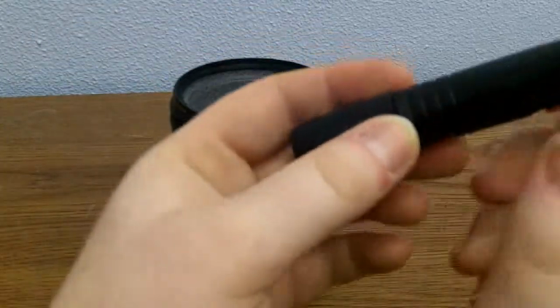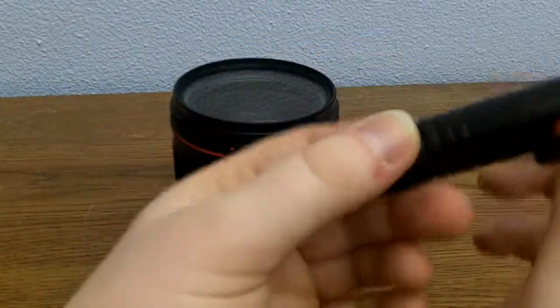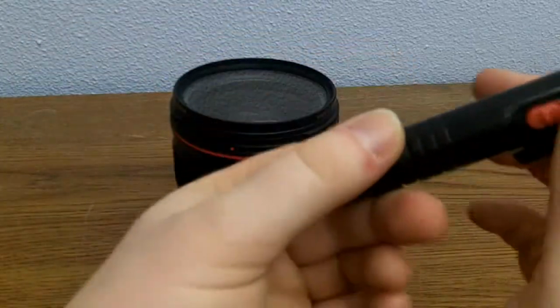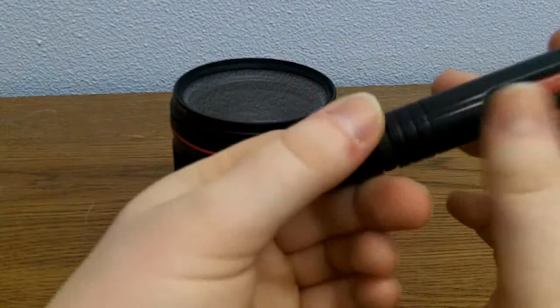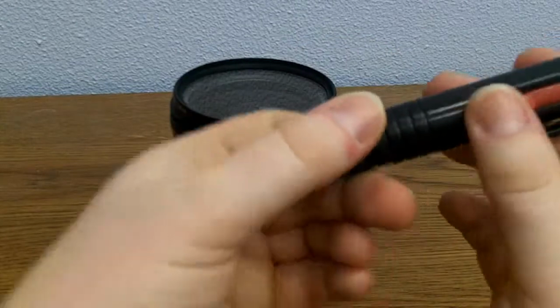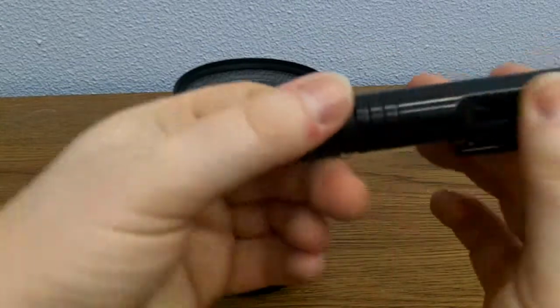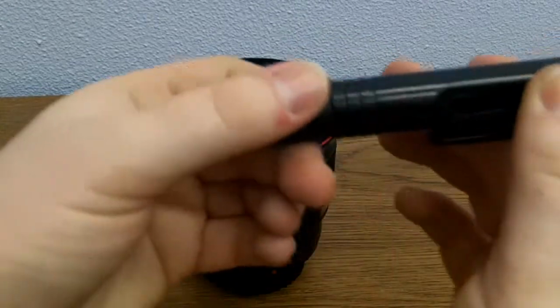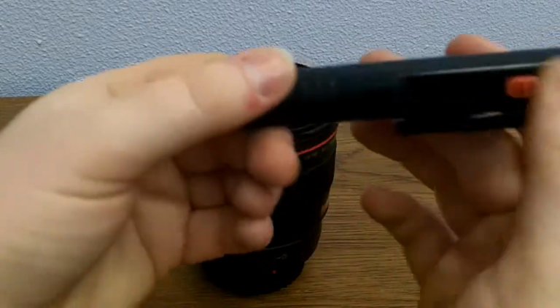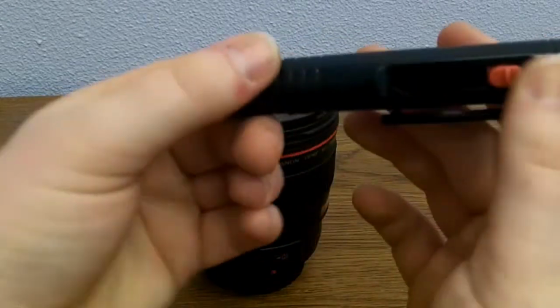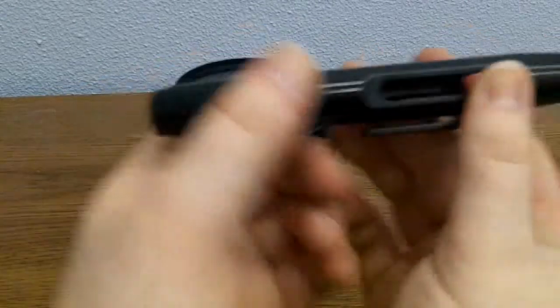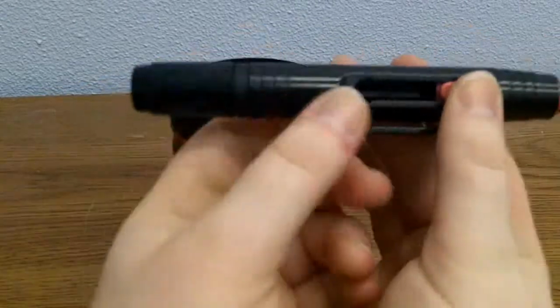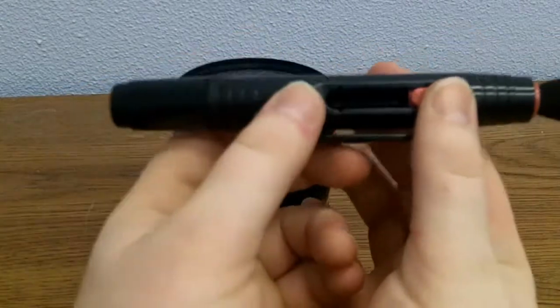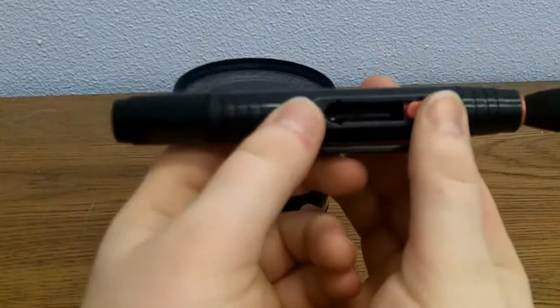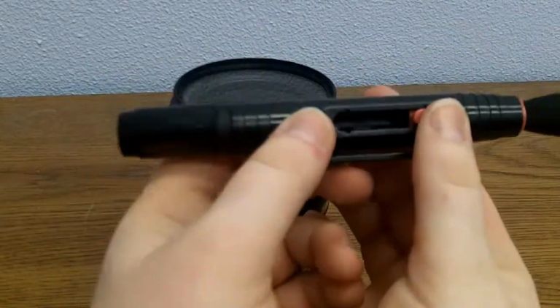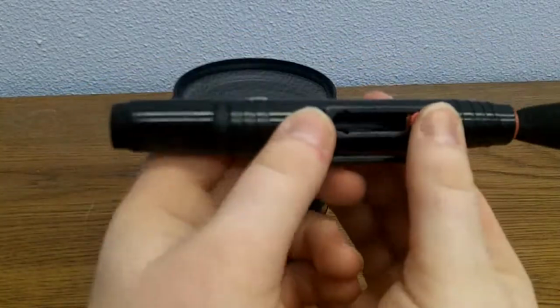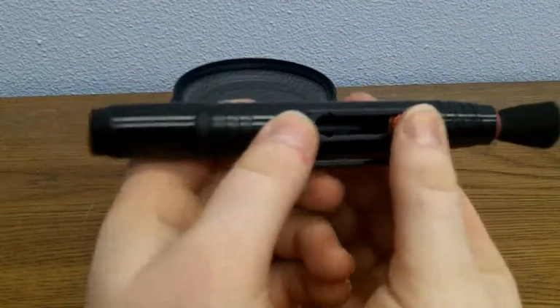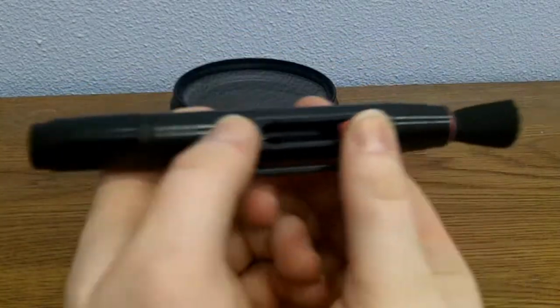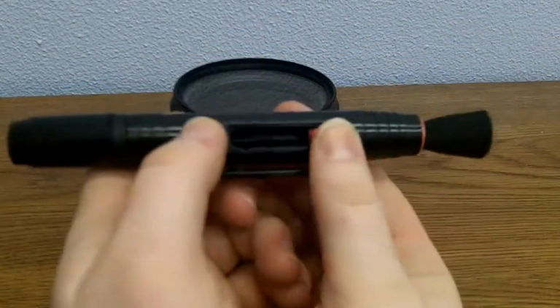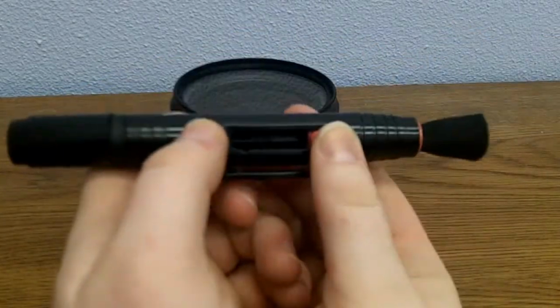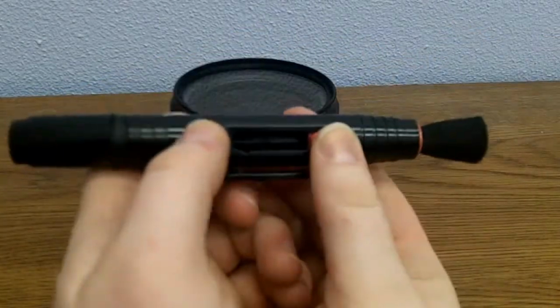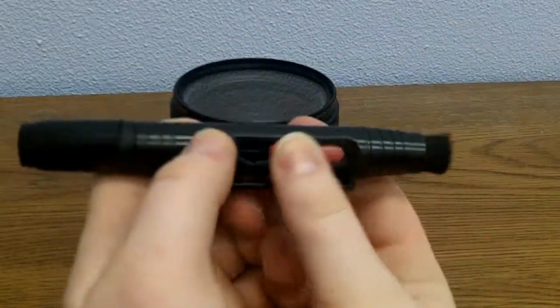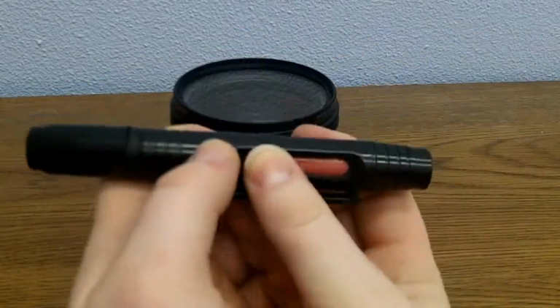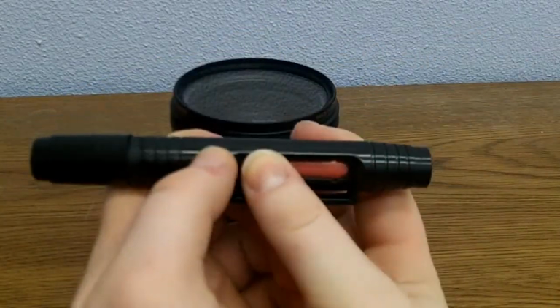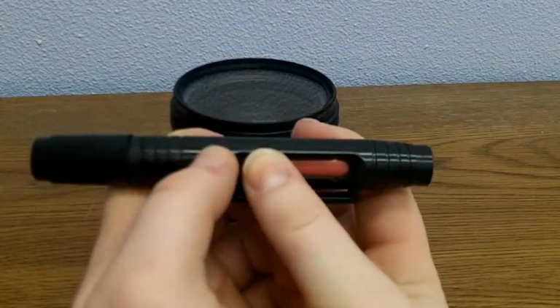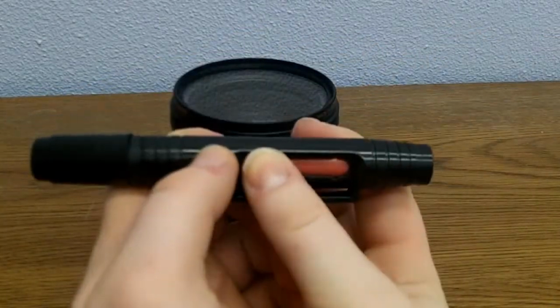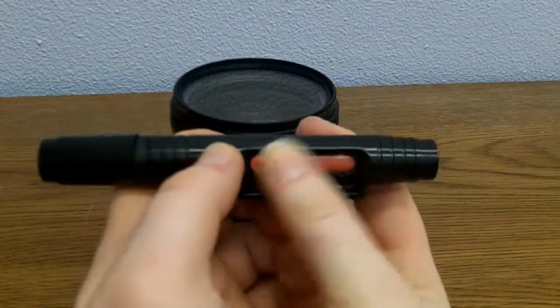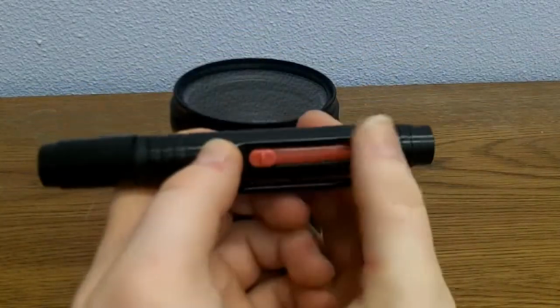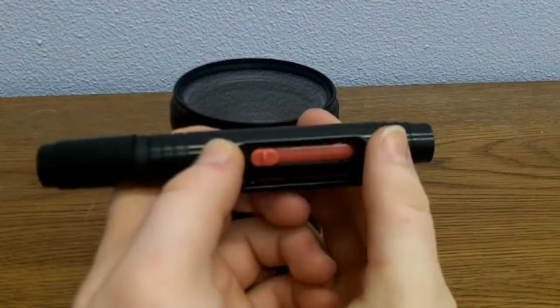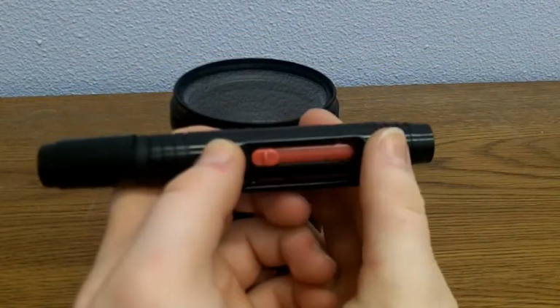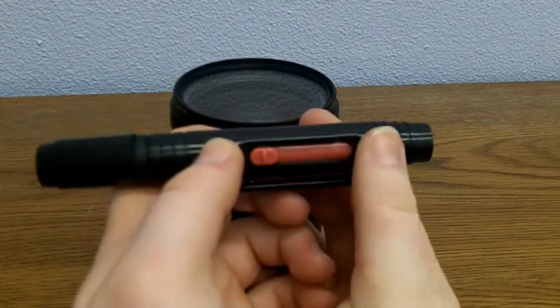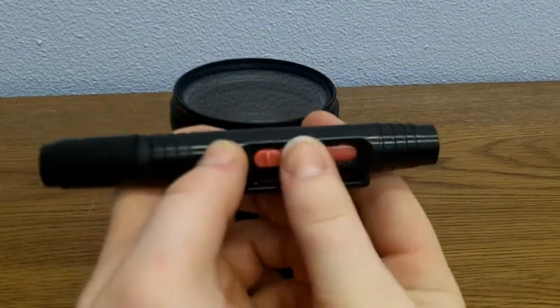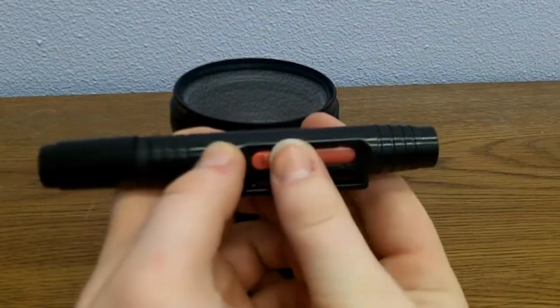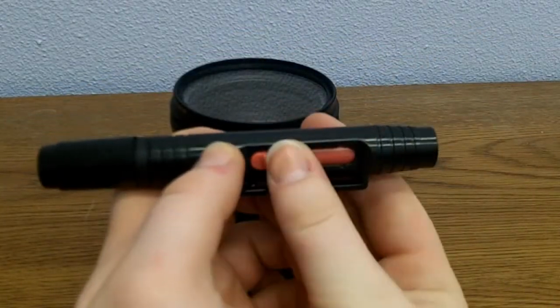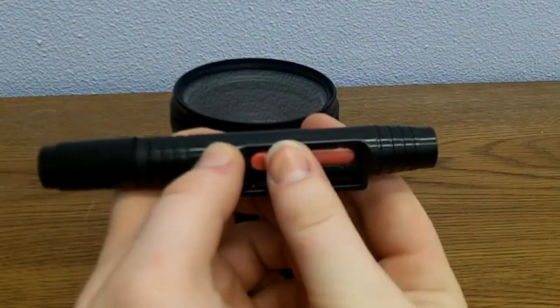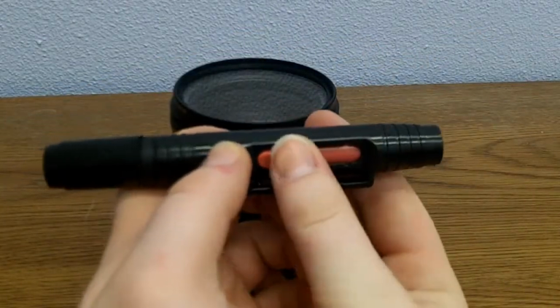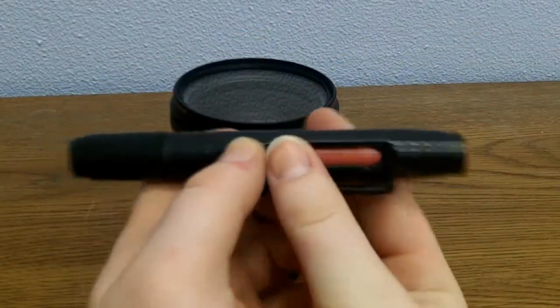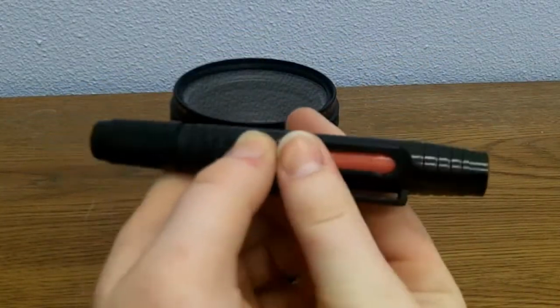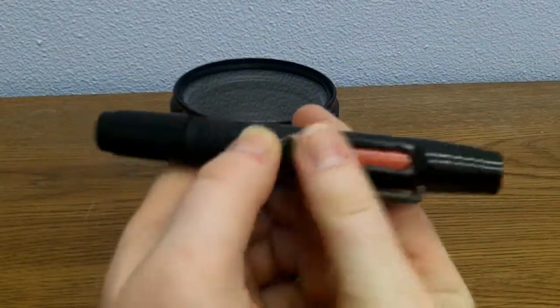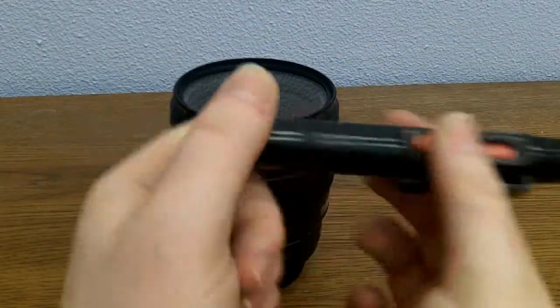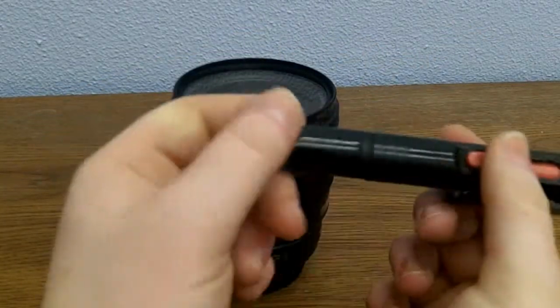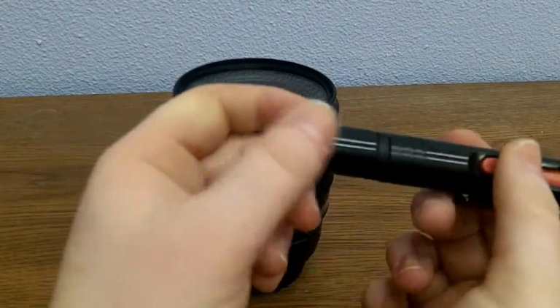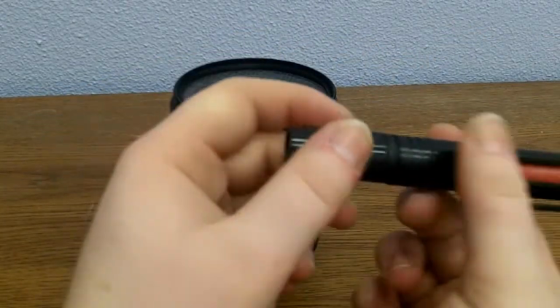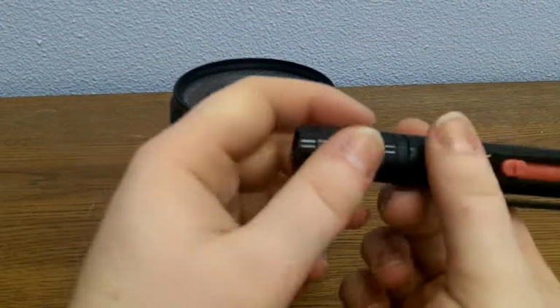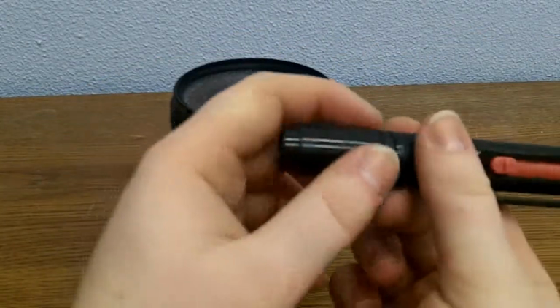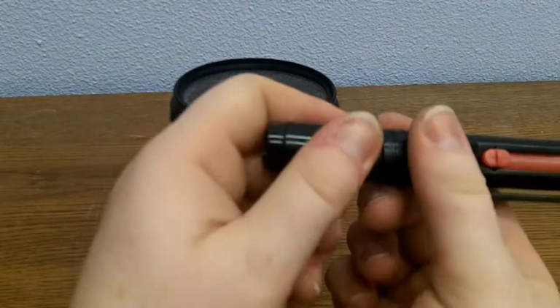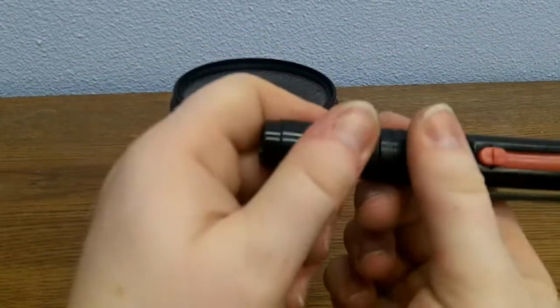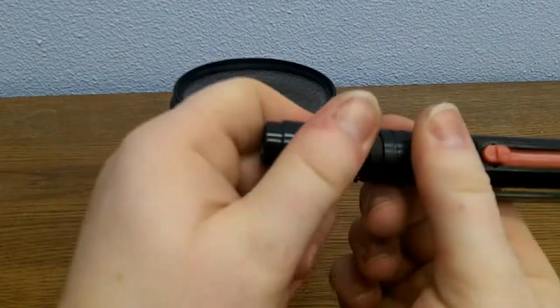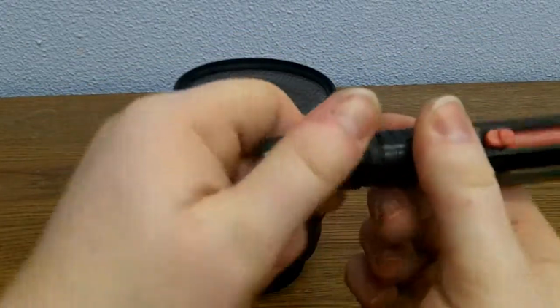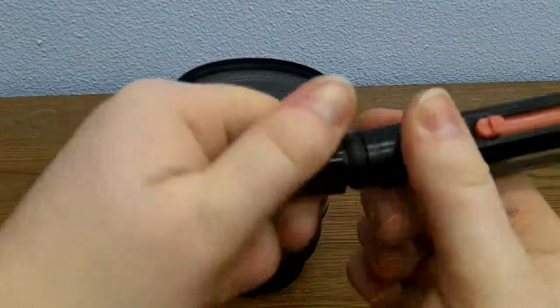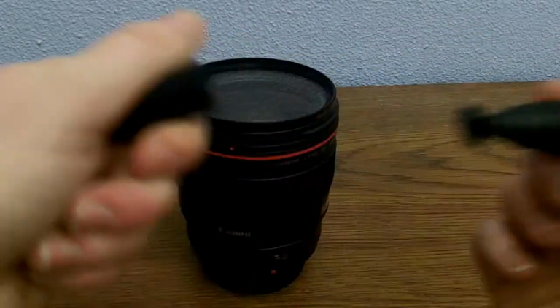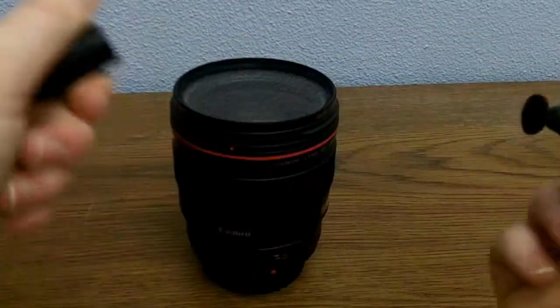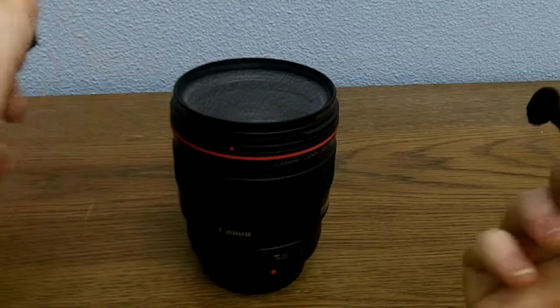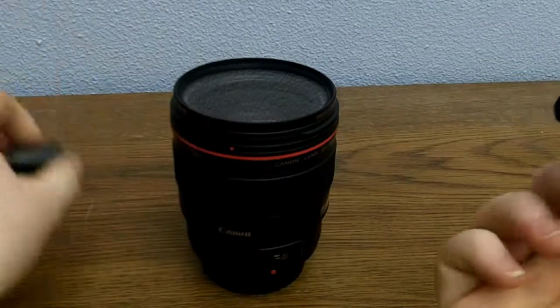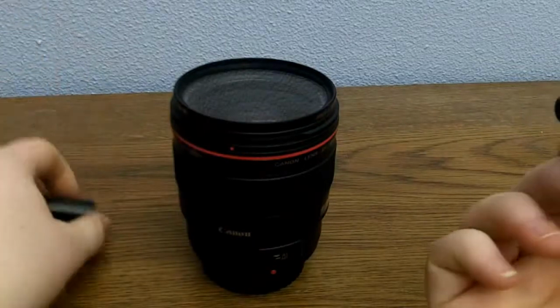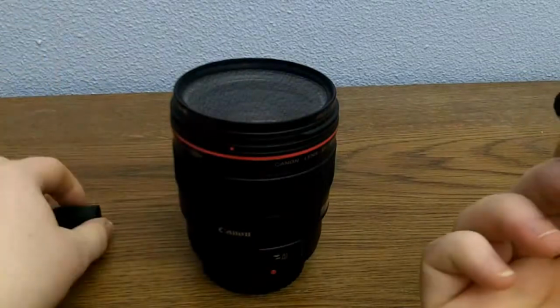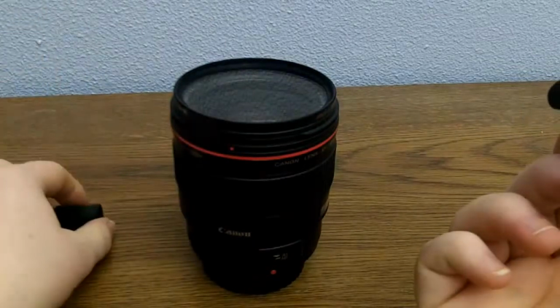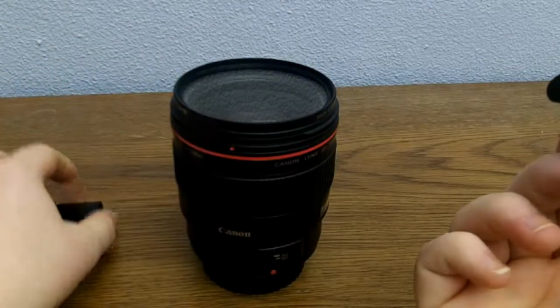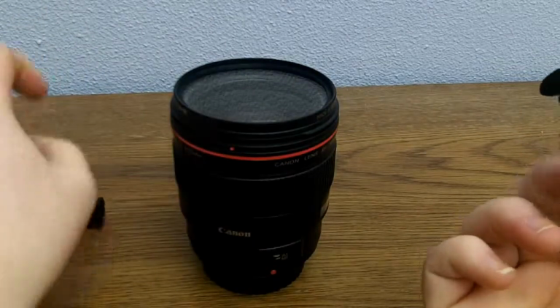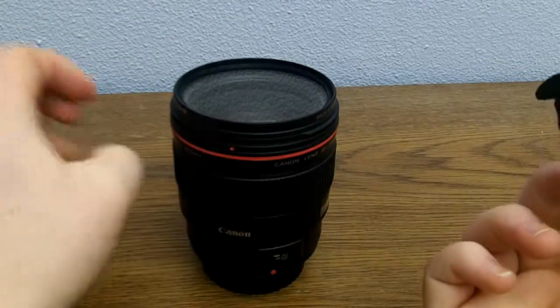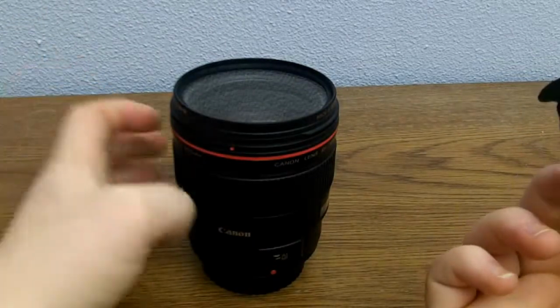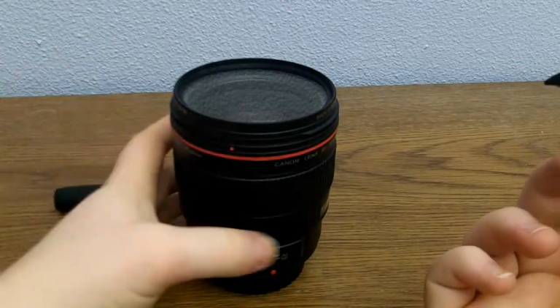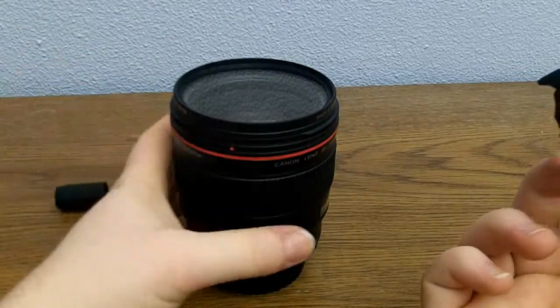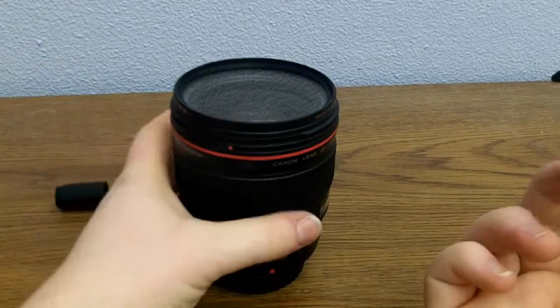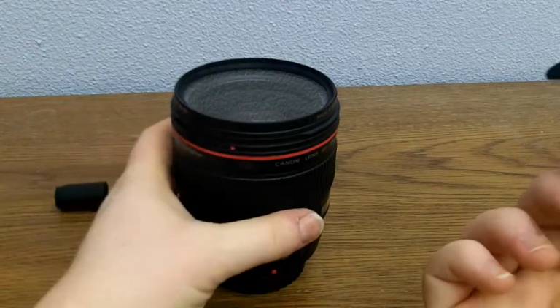And then, when you're done, simply slide it back in so you don't touch the end of the brush.